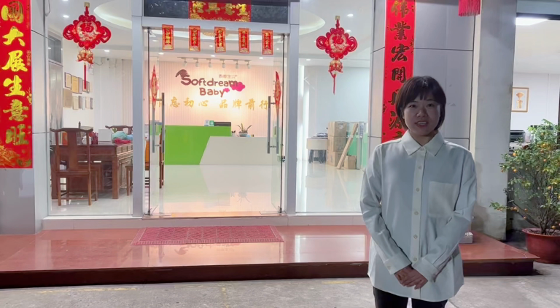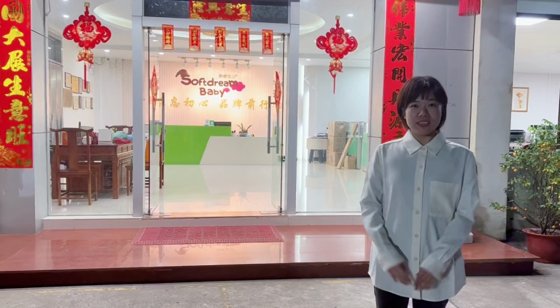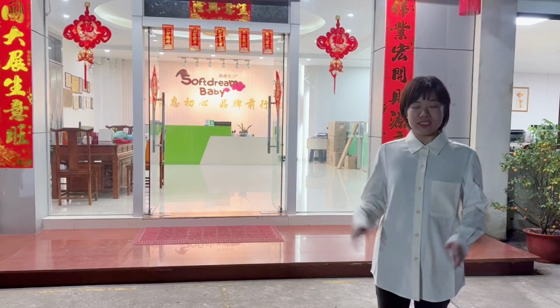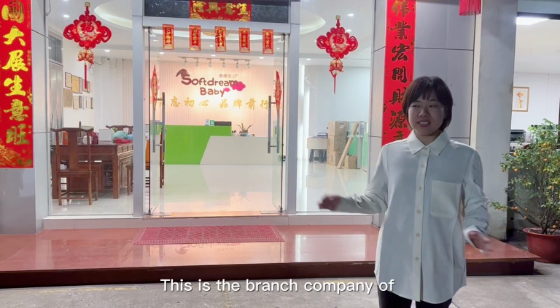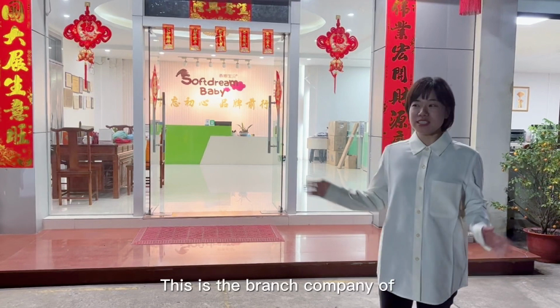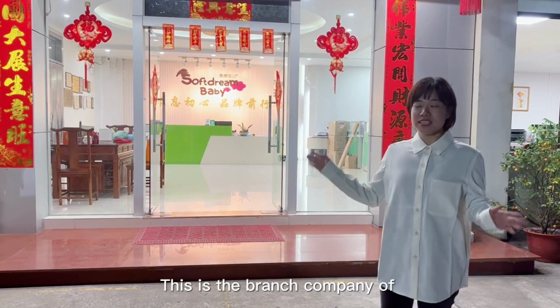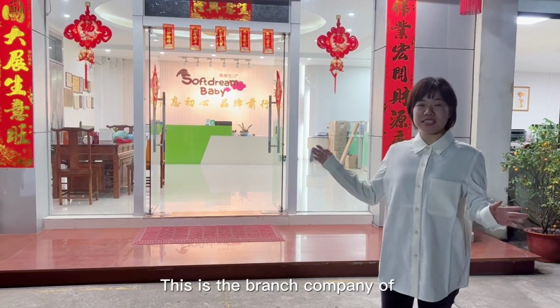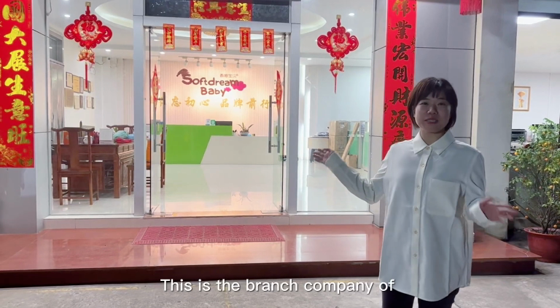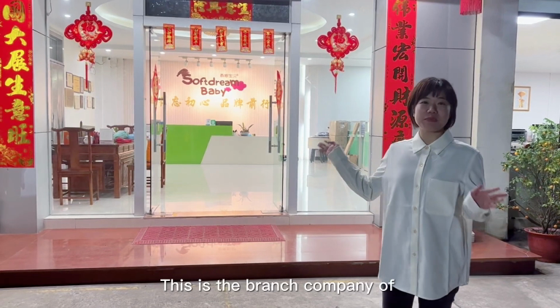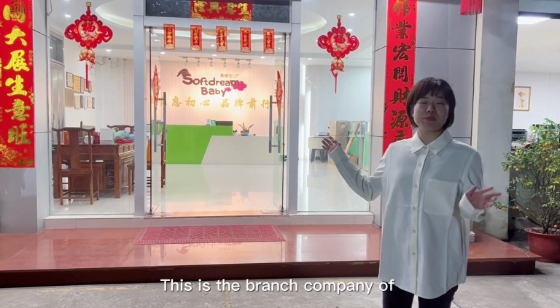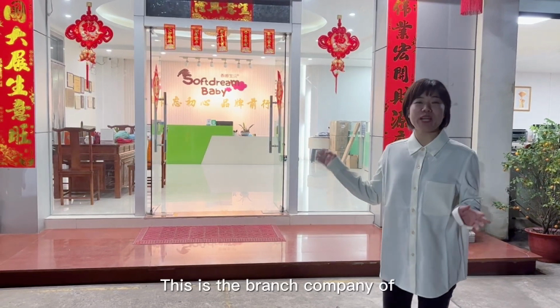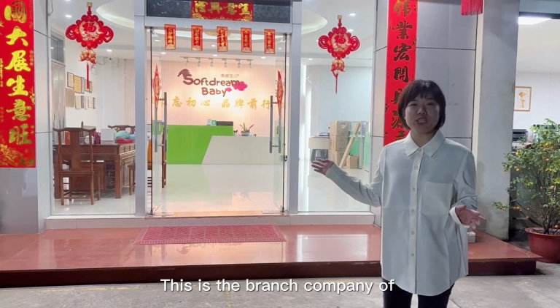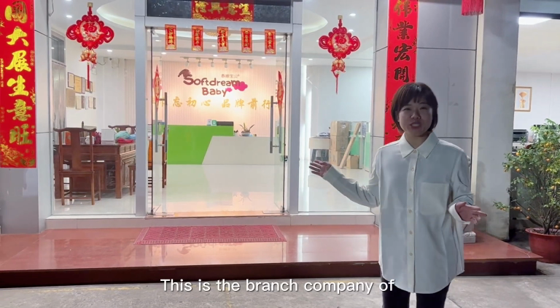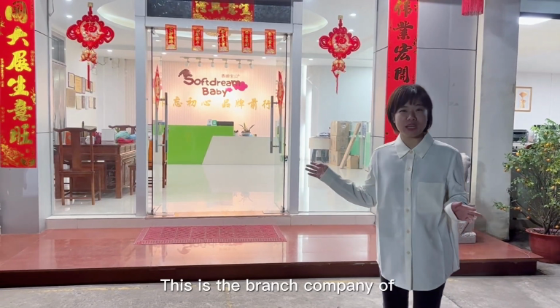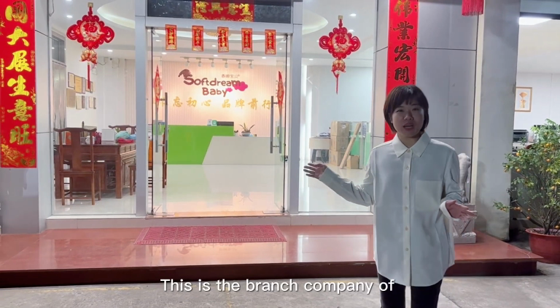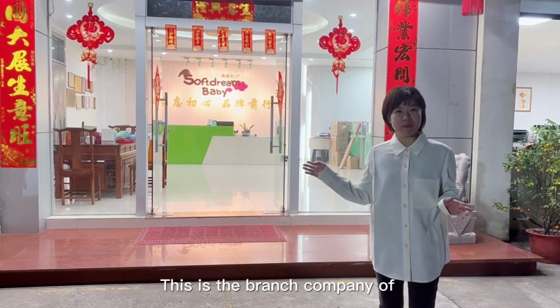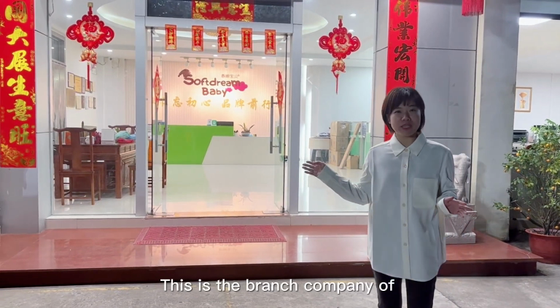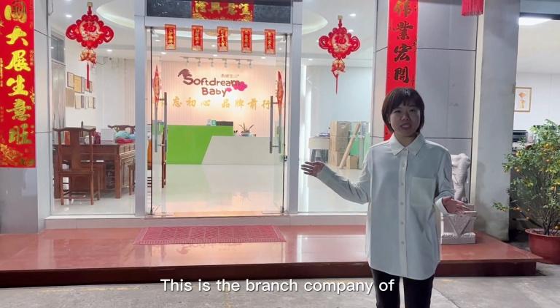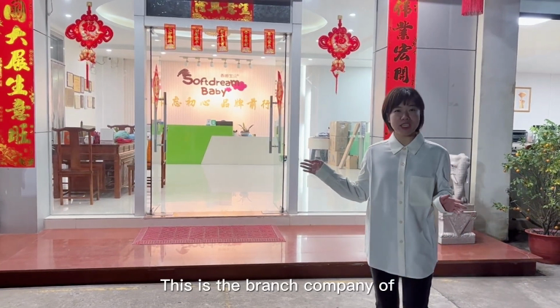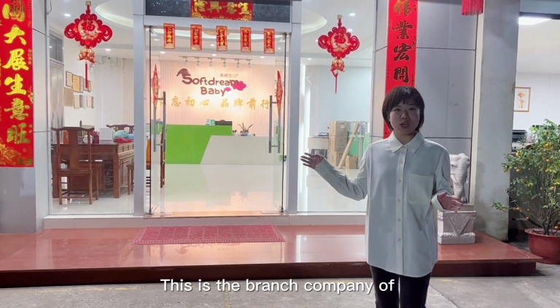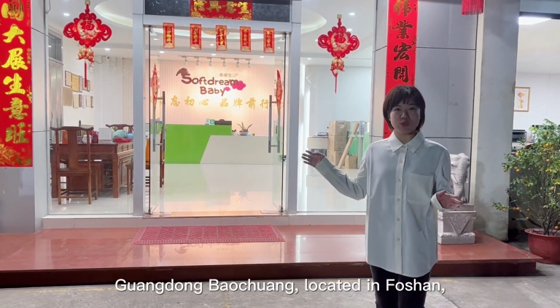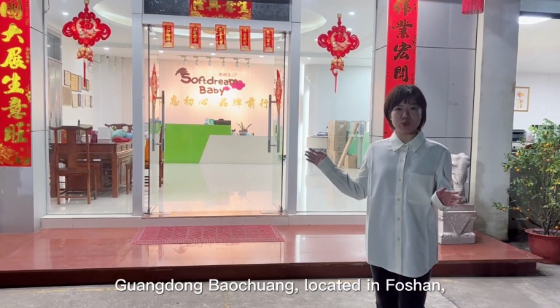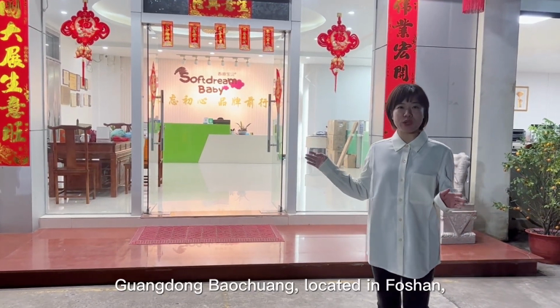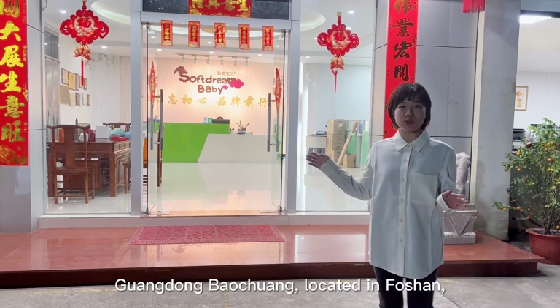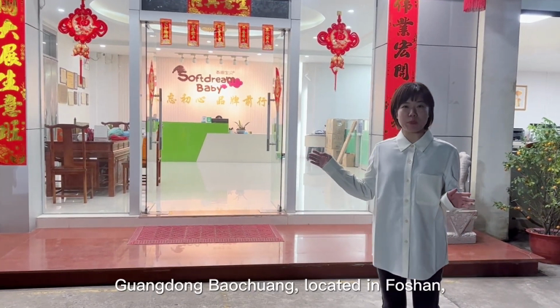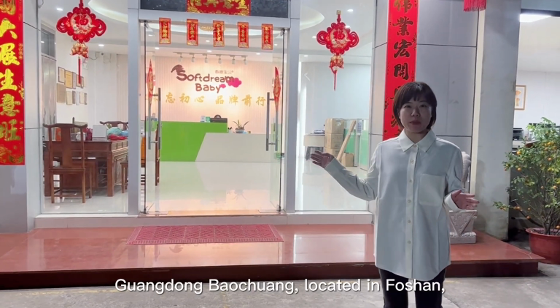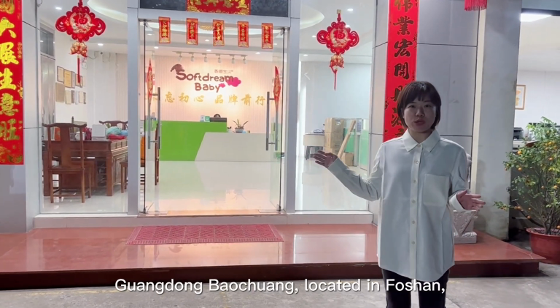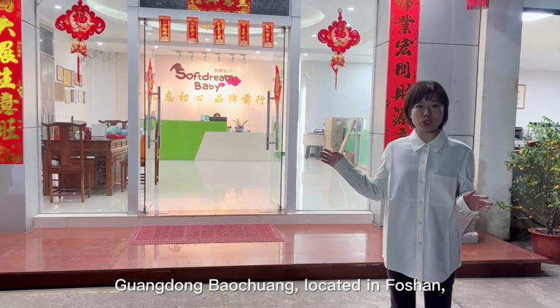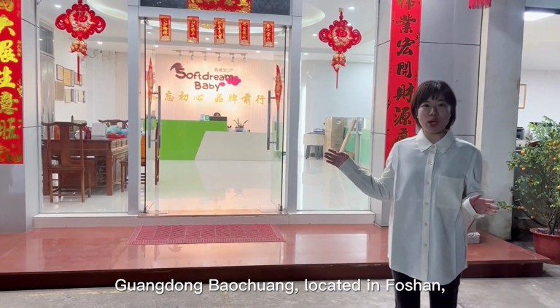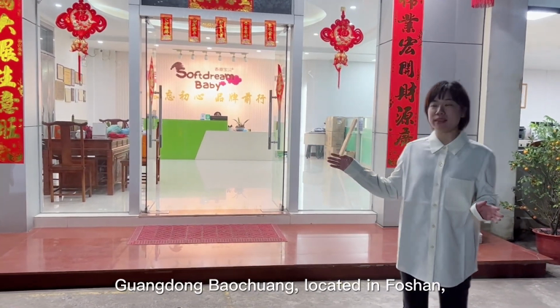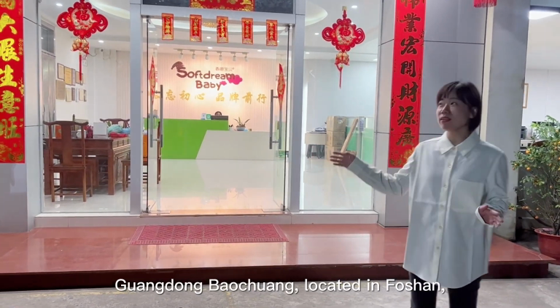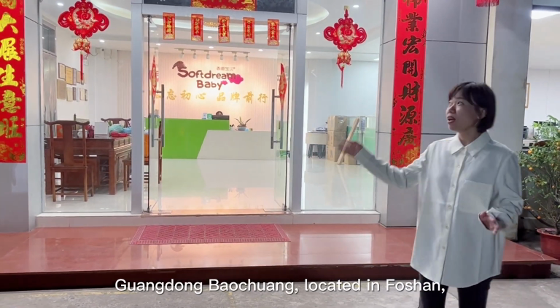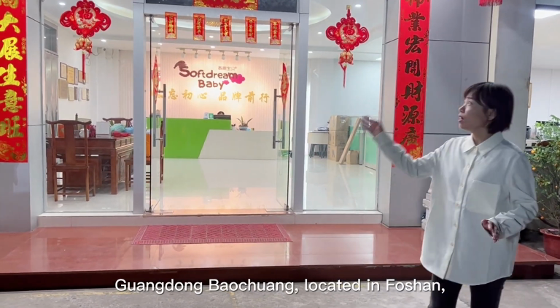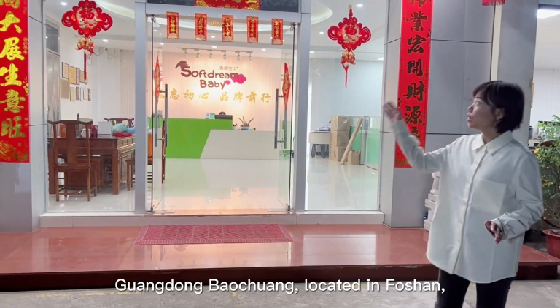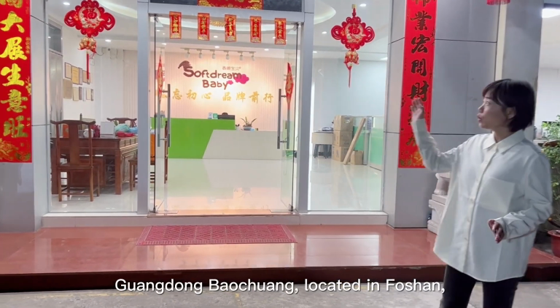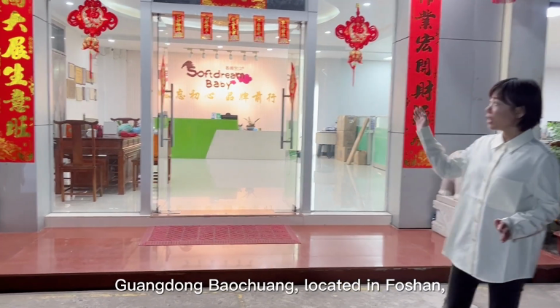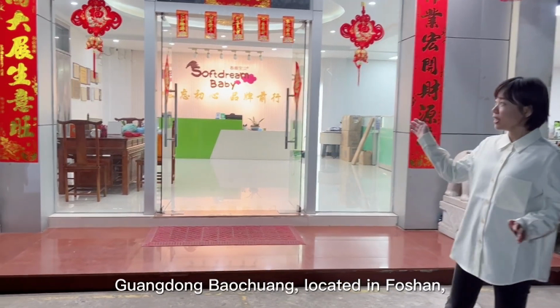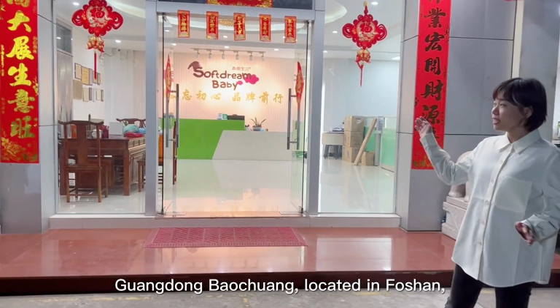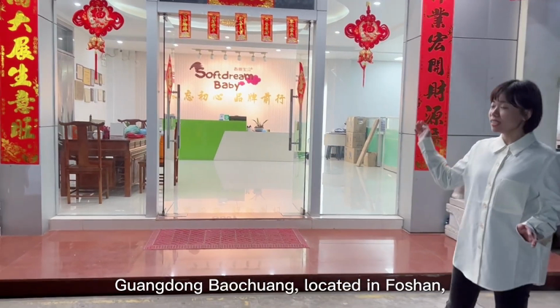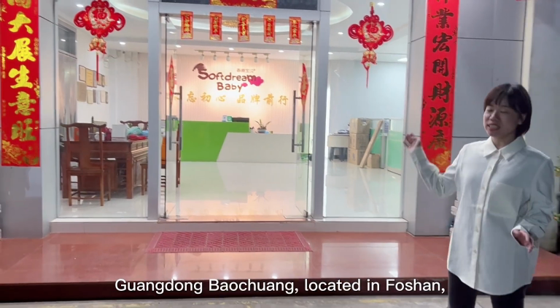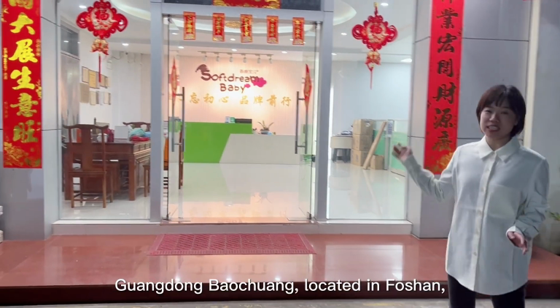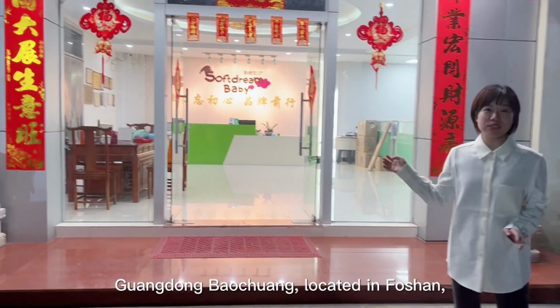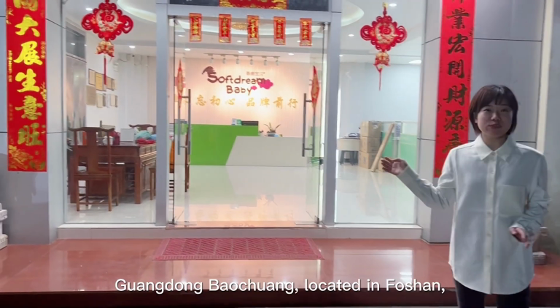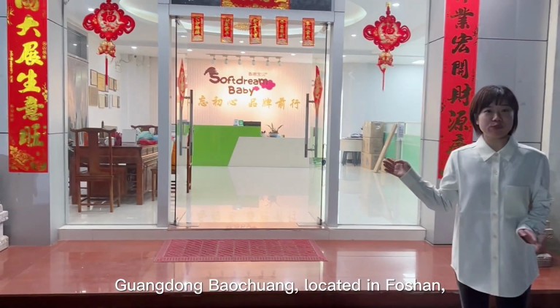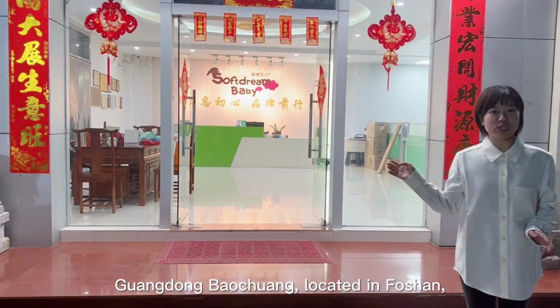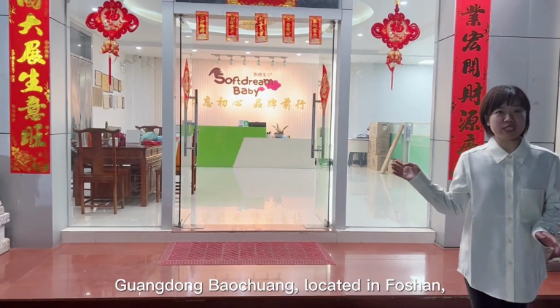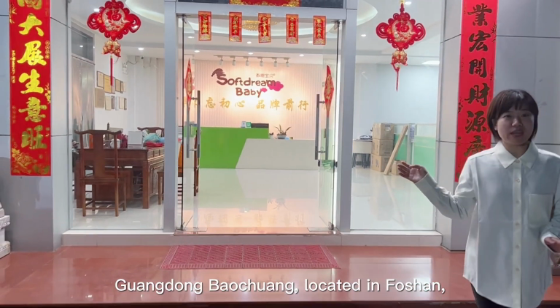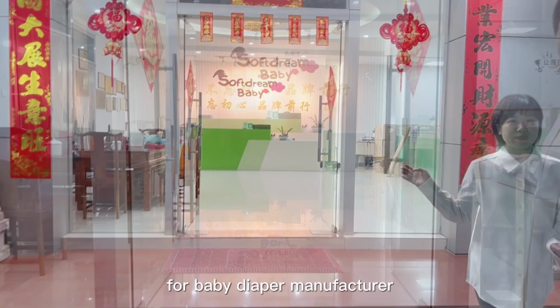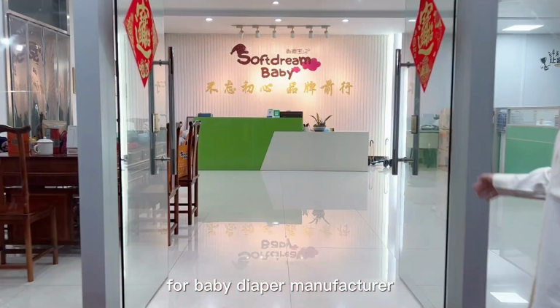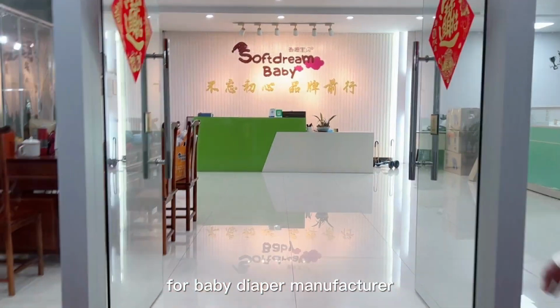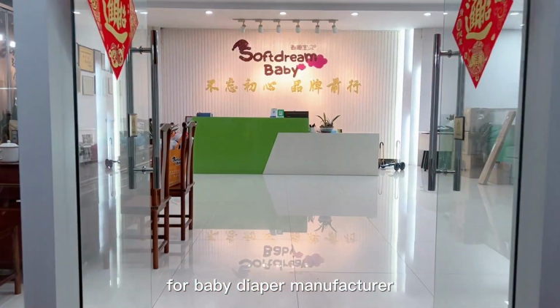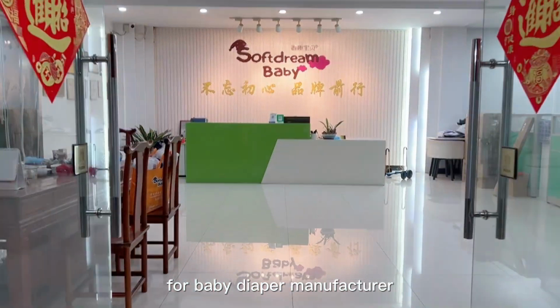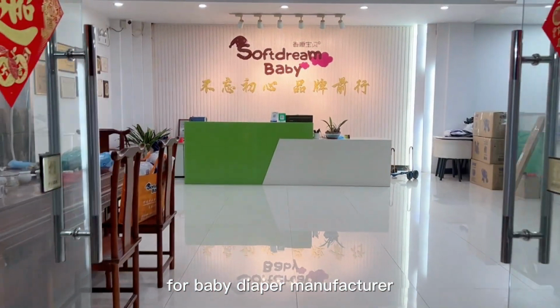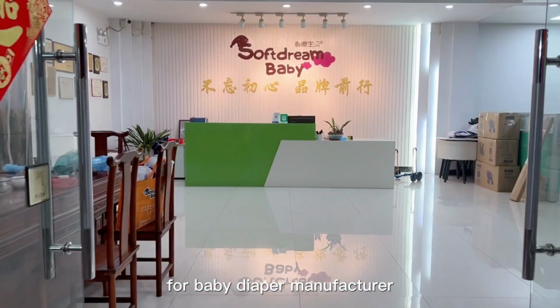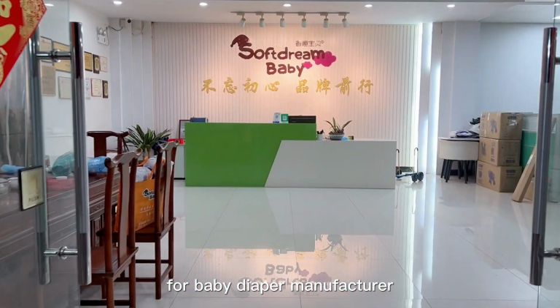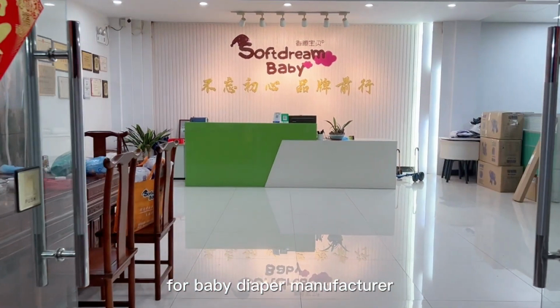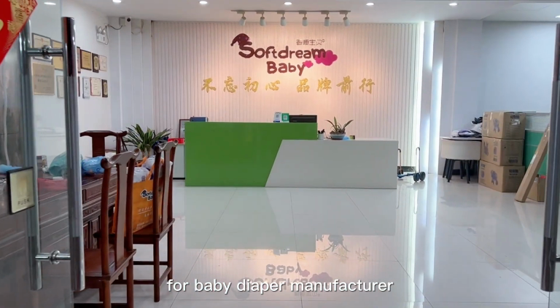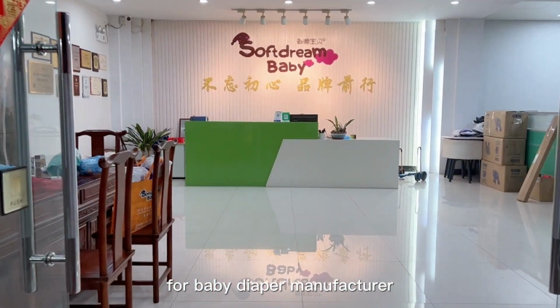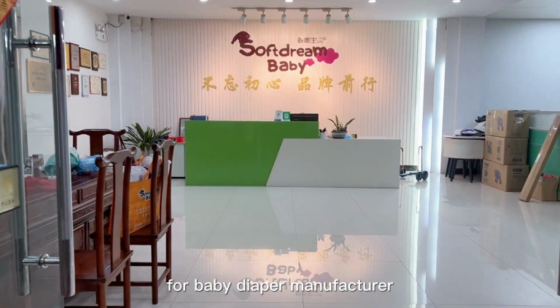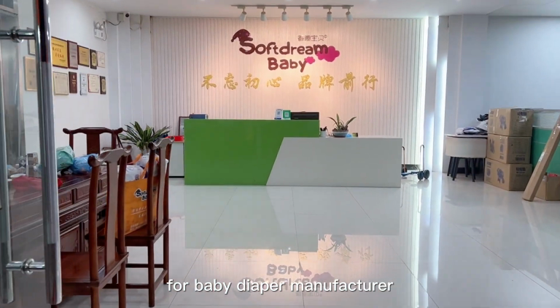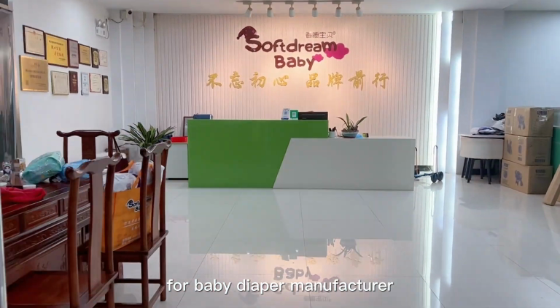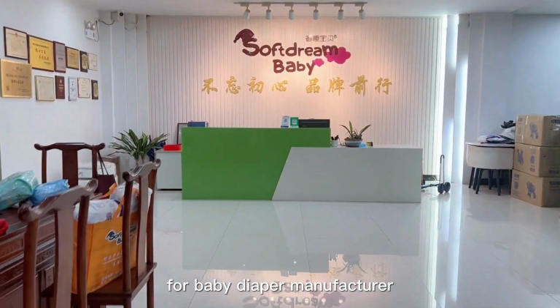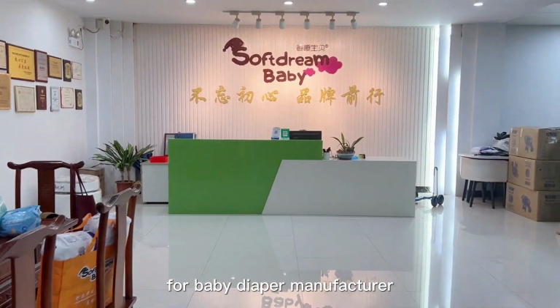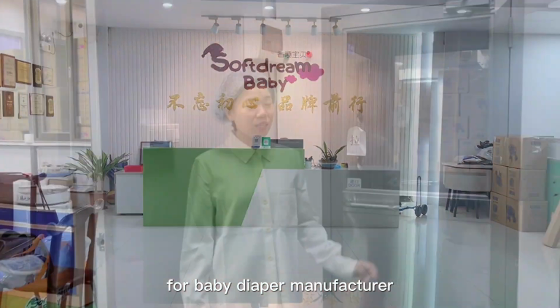This is the branch company of Guangdong Baochuan, located in Foshan, for baby diaper manufacturers.